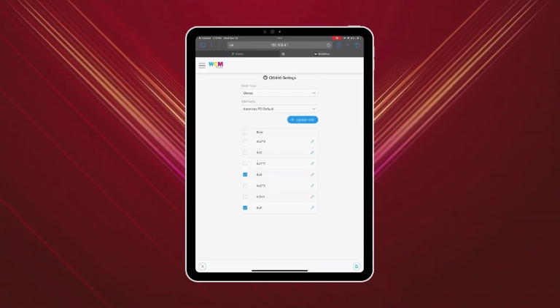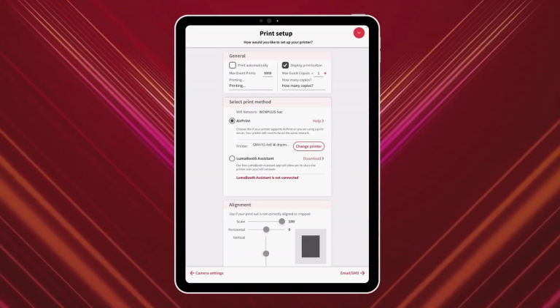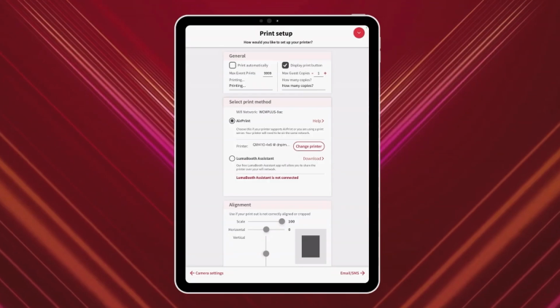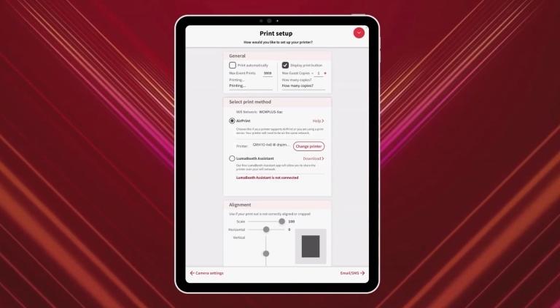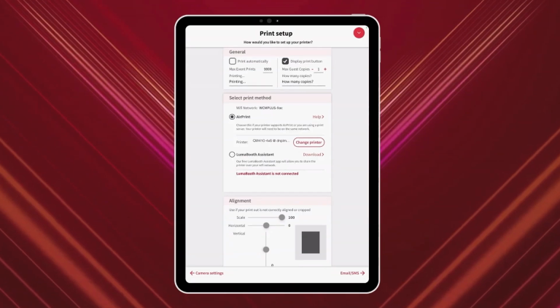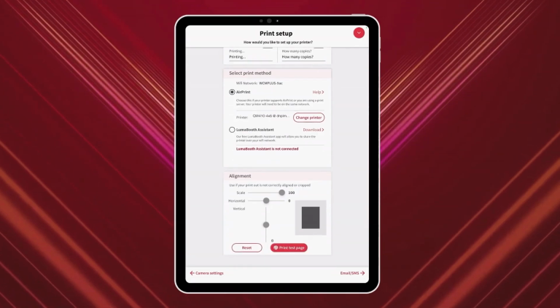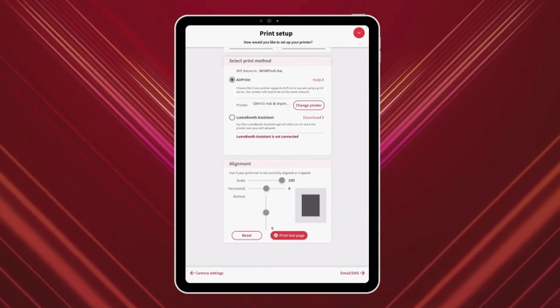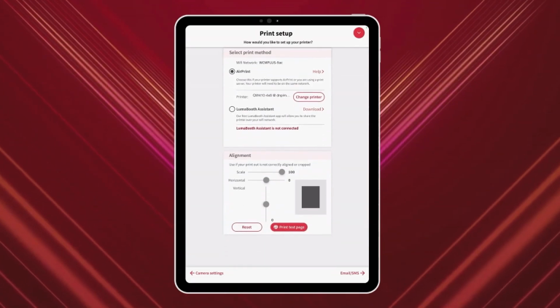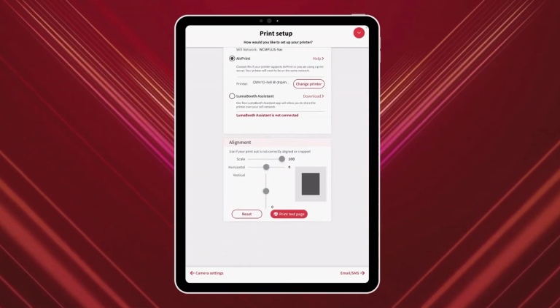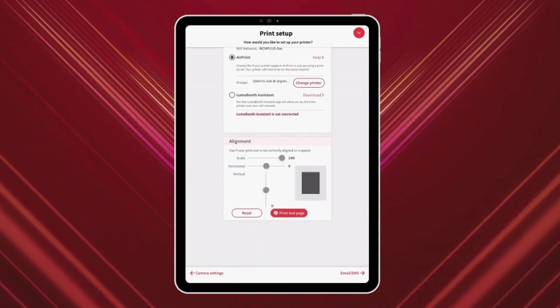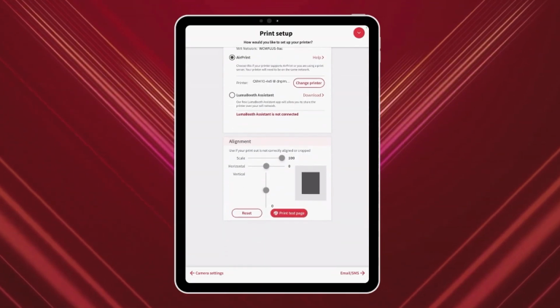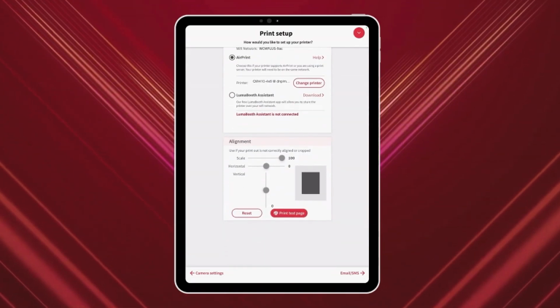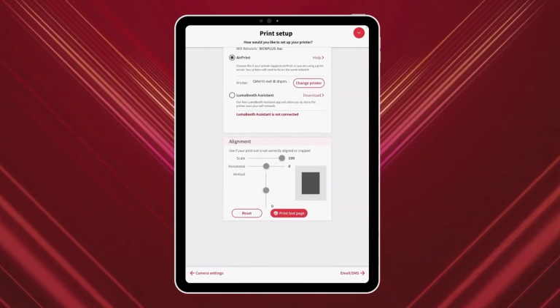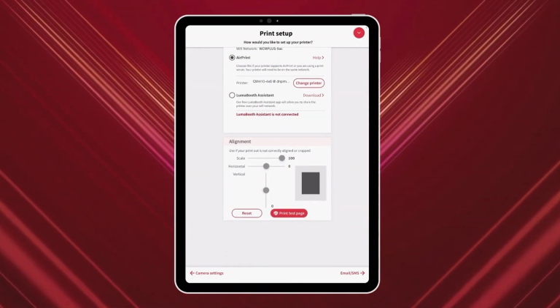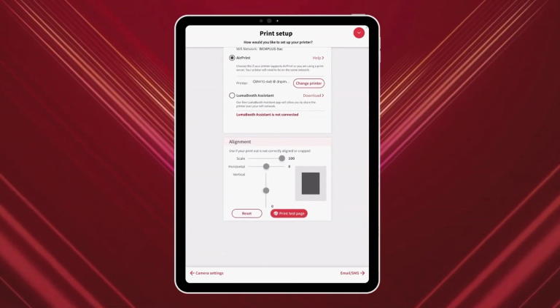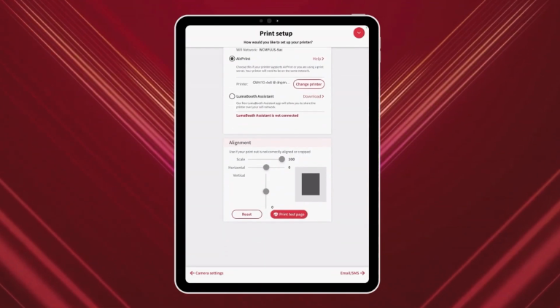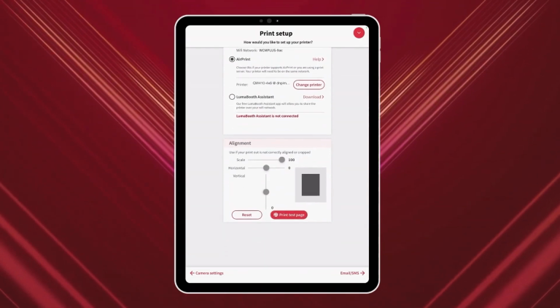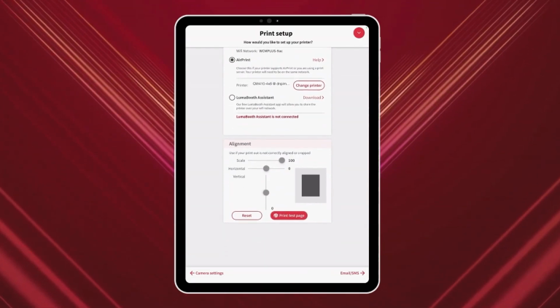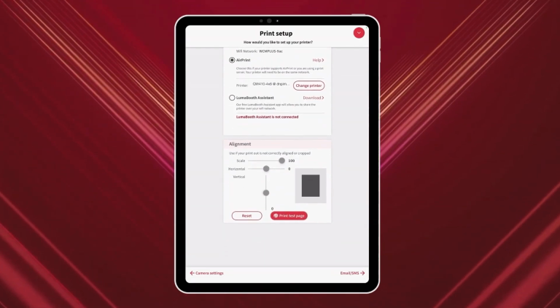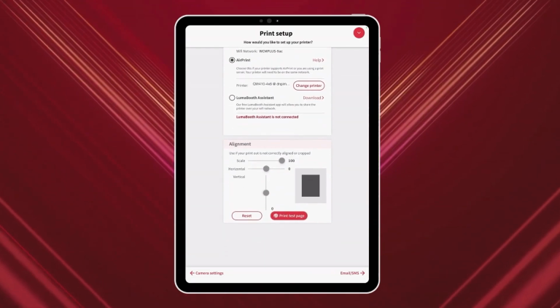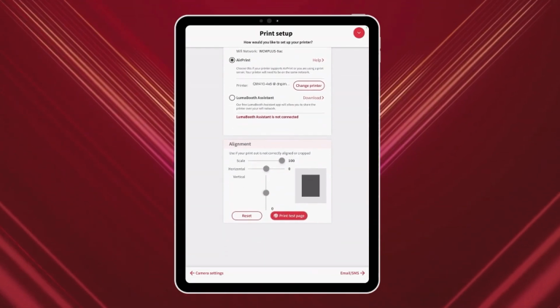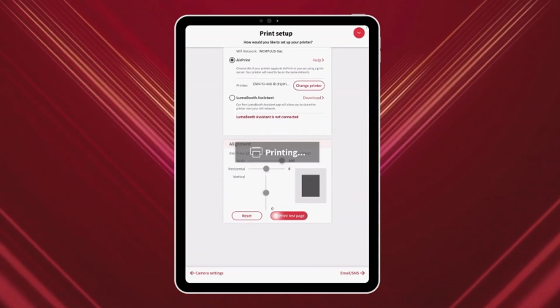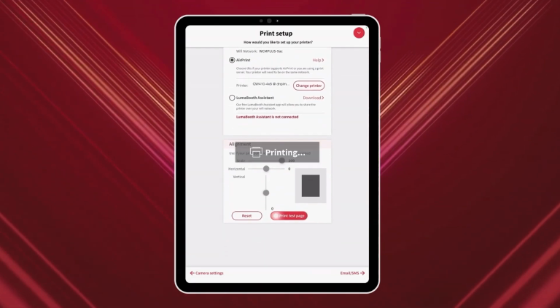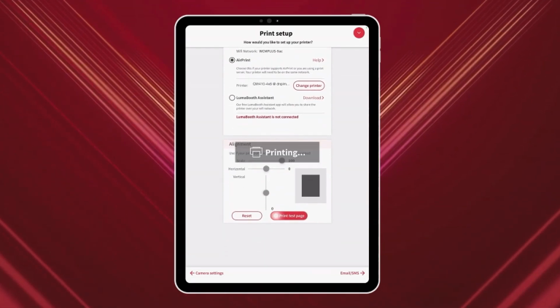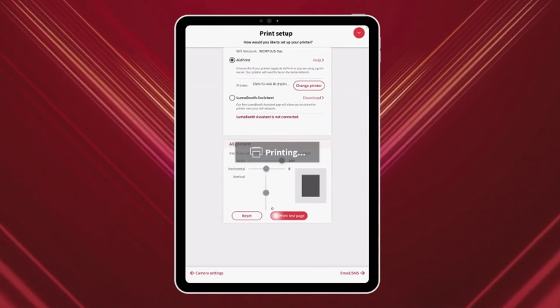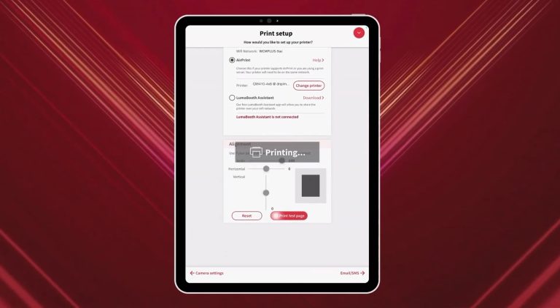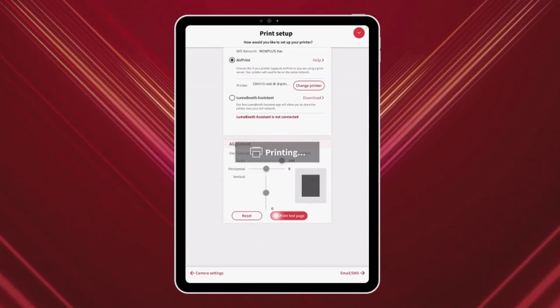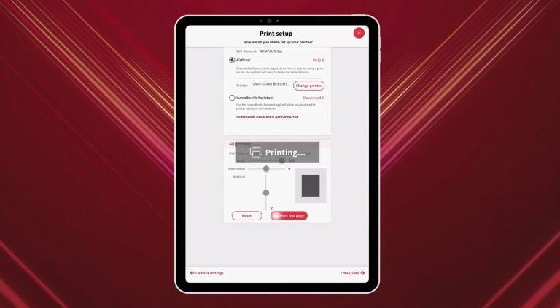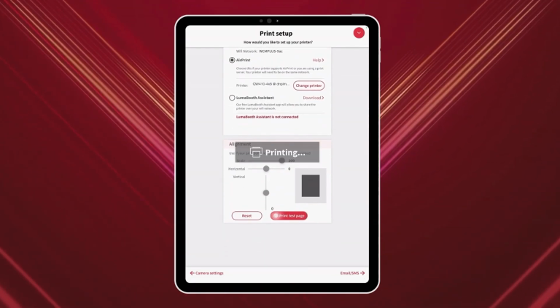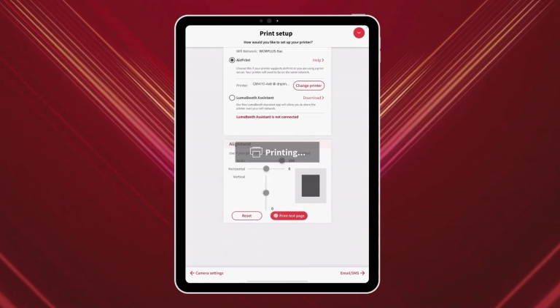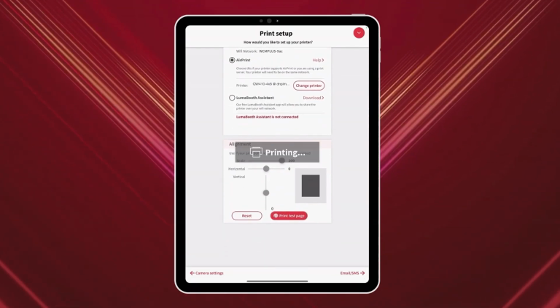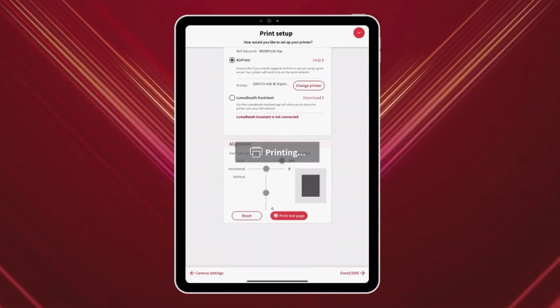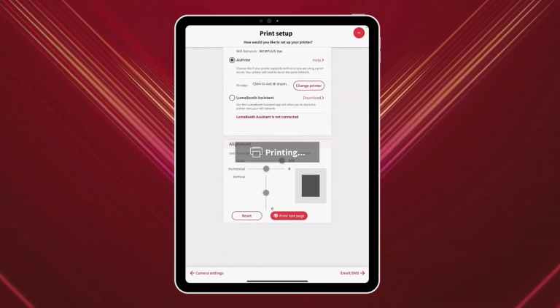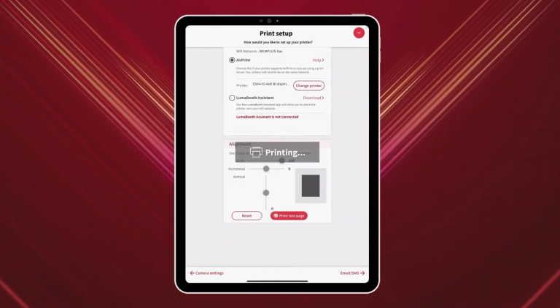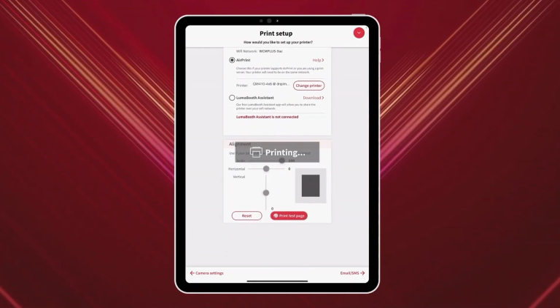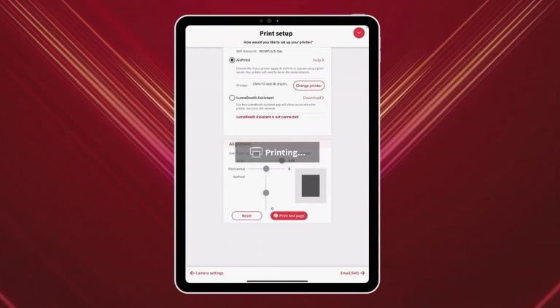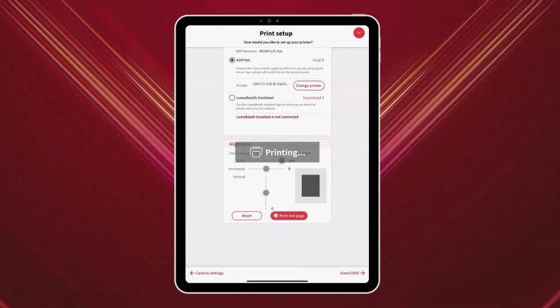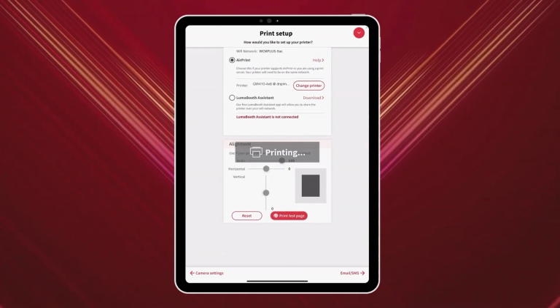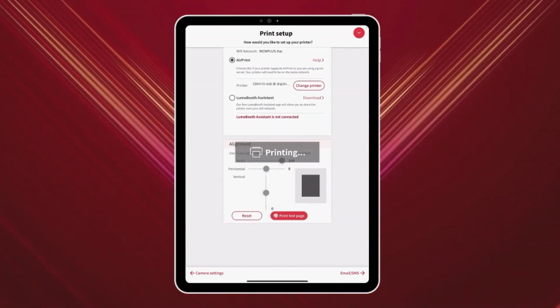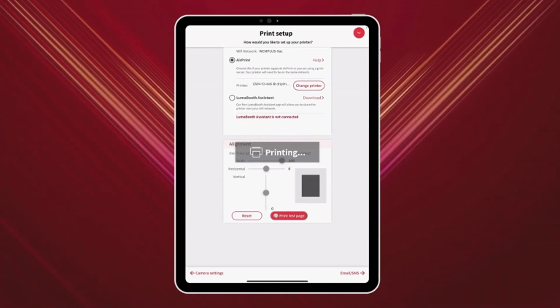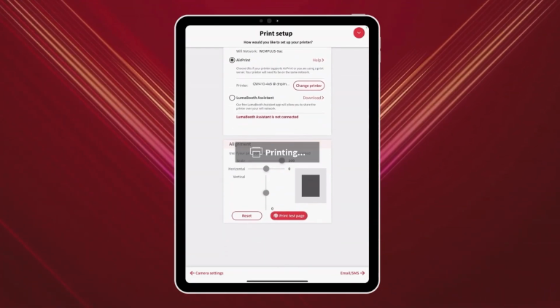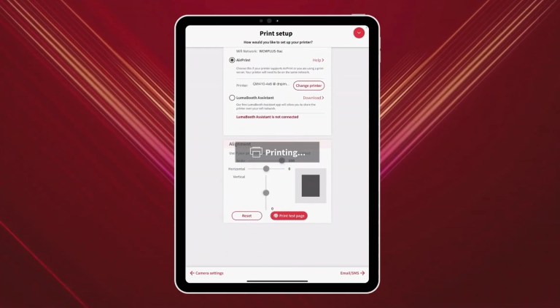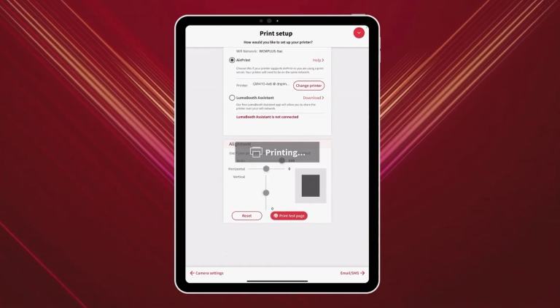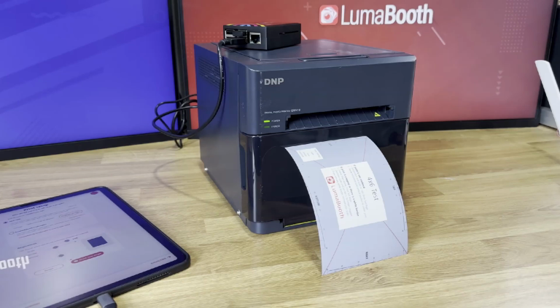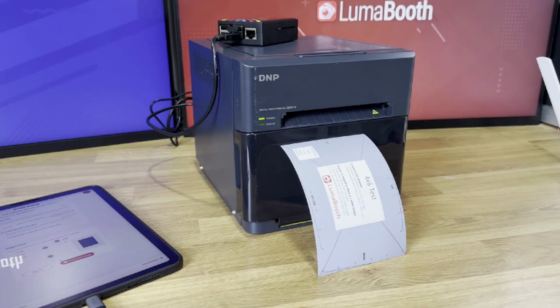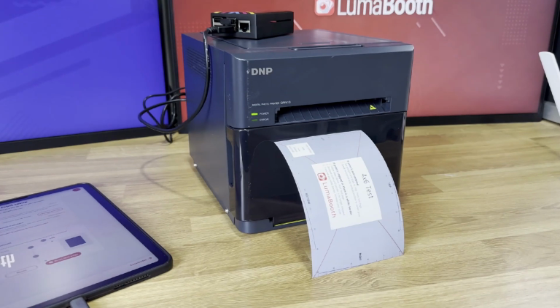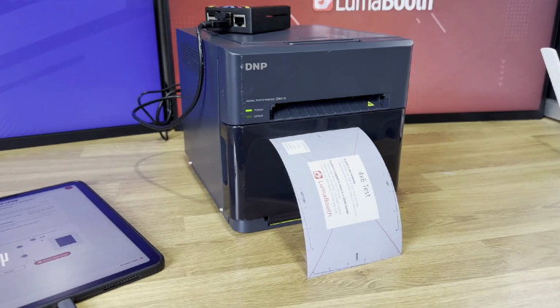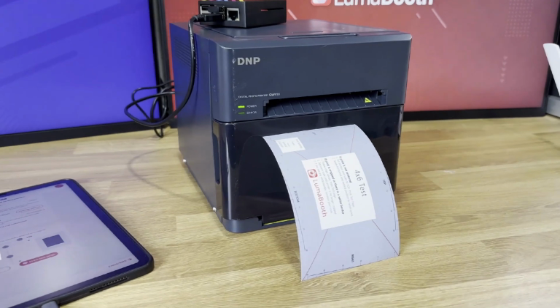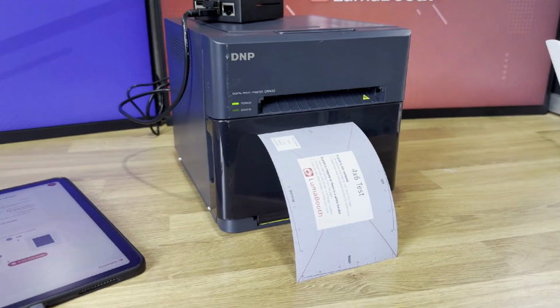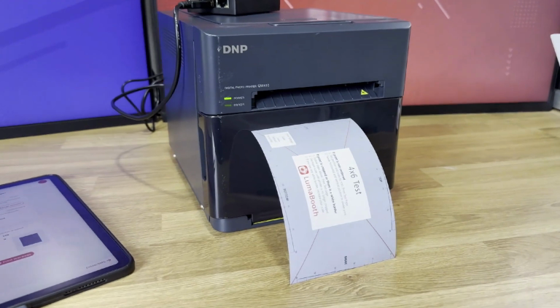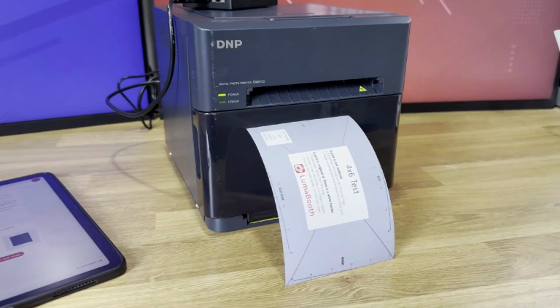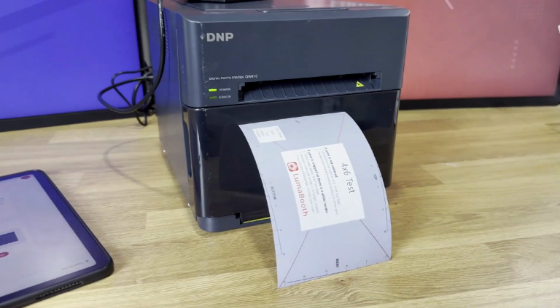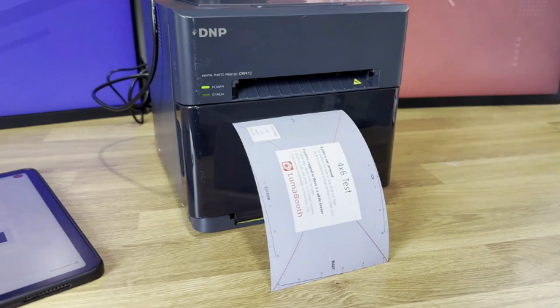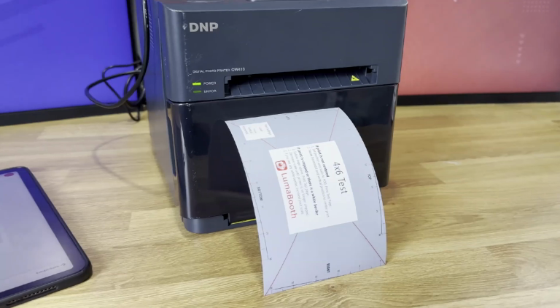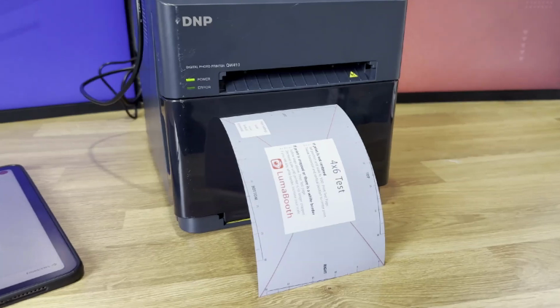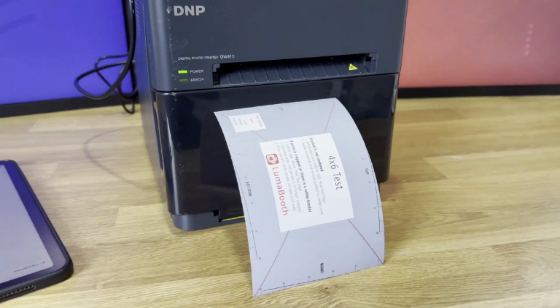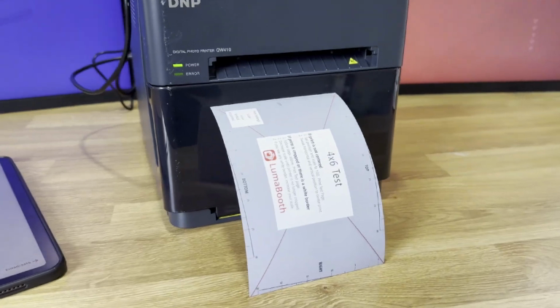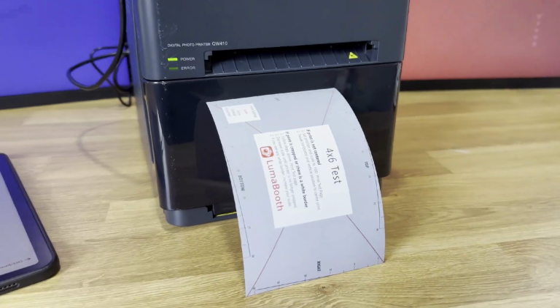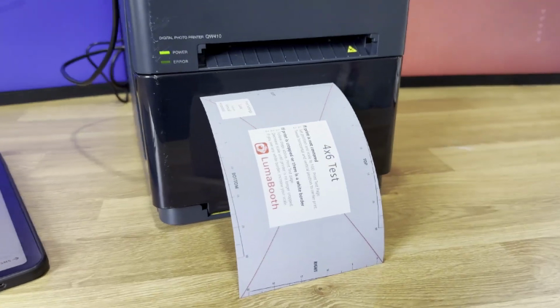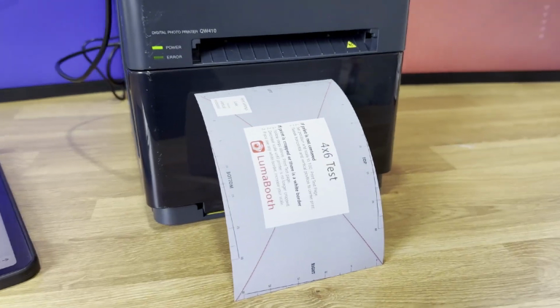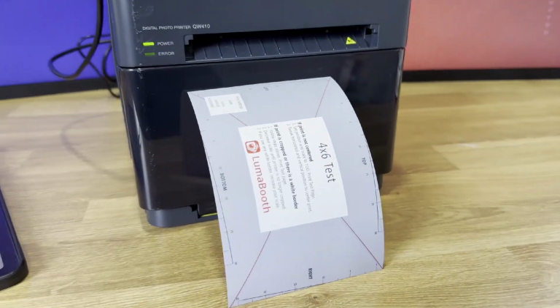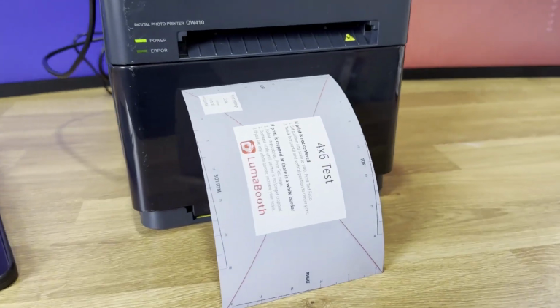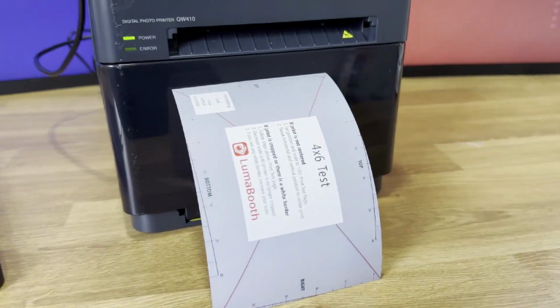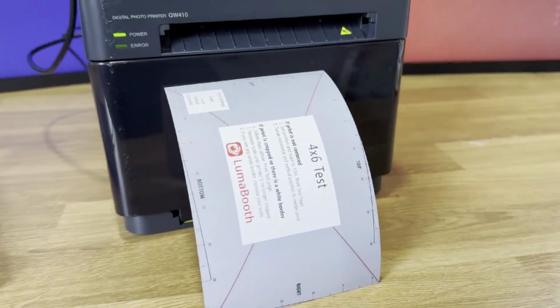To make sure everything is working, tap Print Test Image in LumaBooth's printing settings. If your printer responds, you're all set.